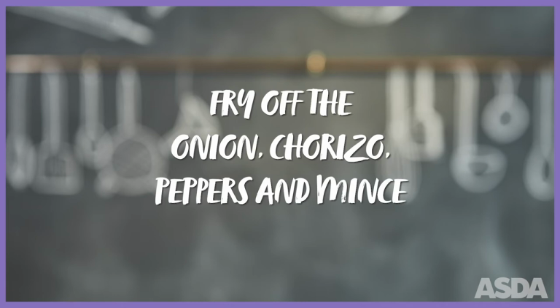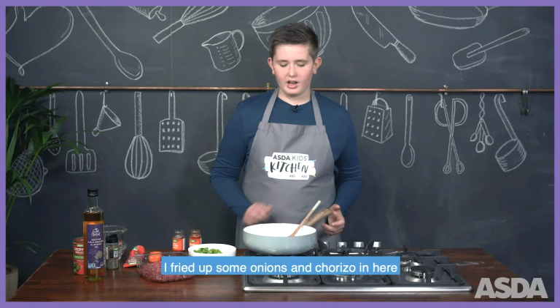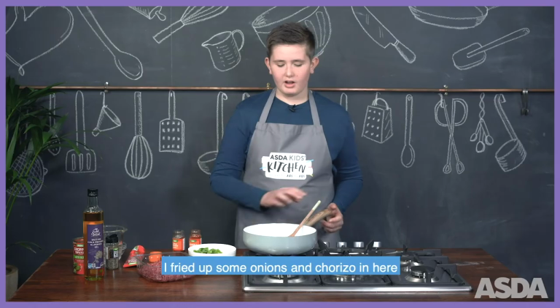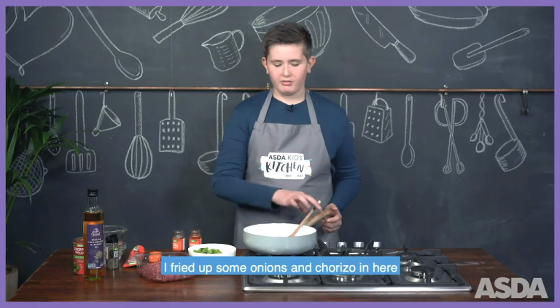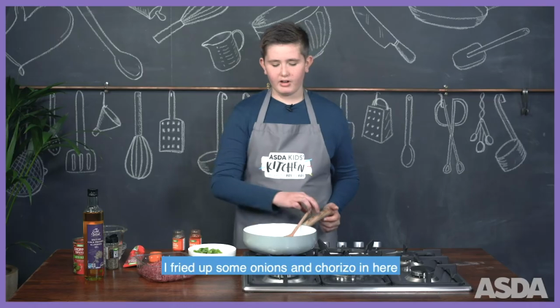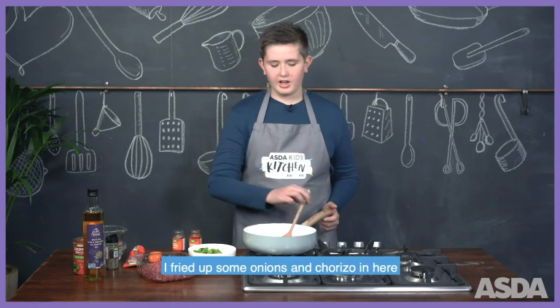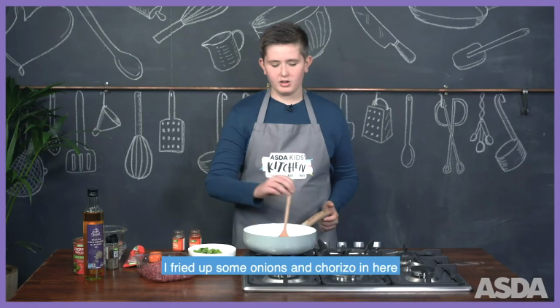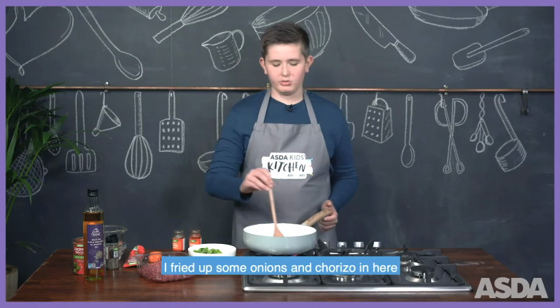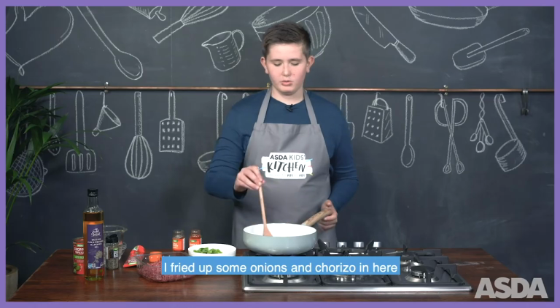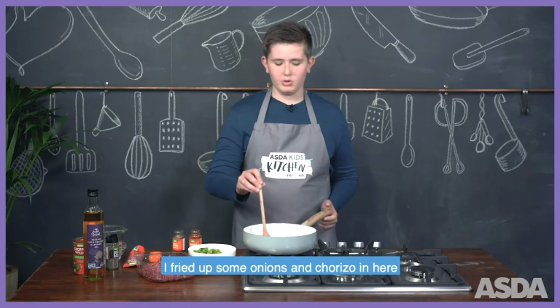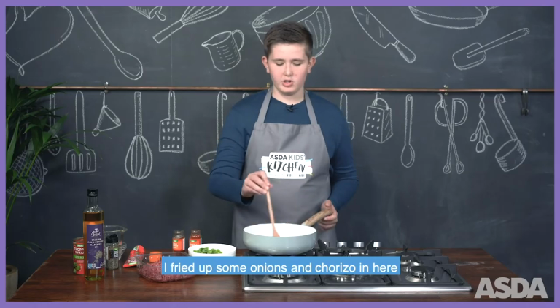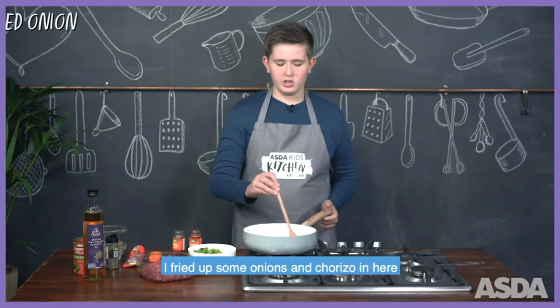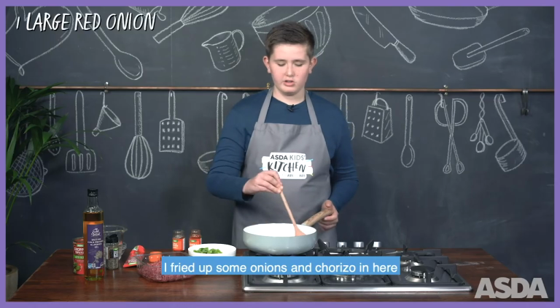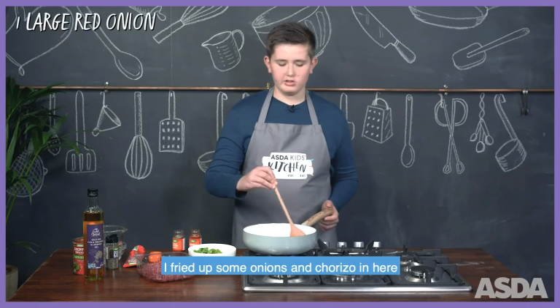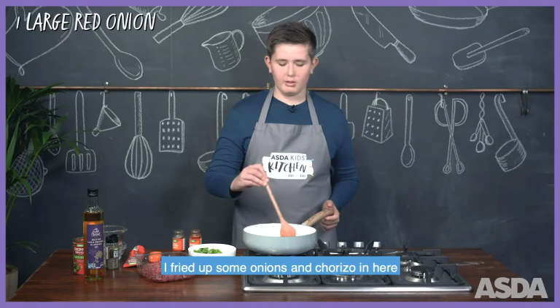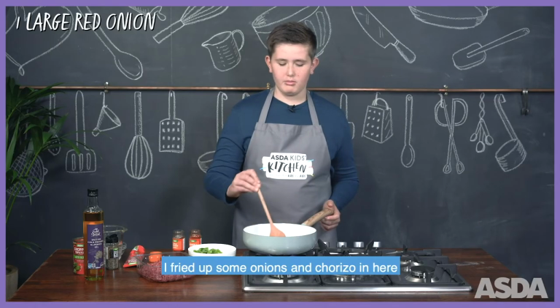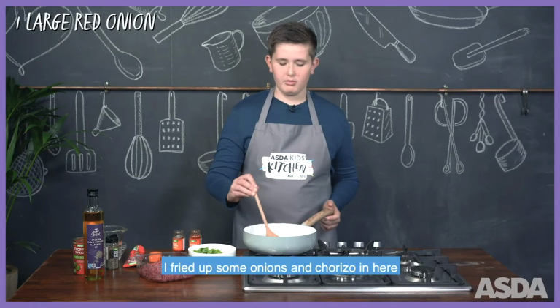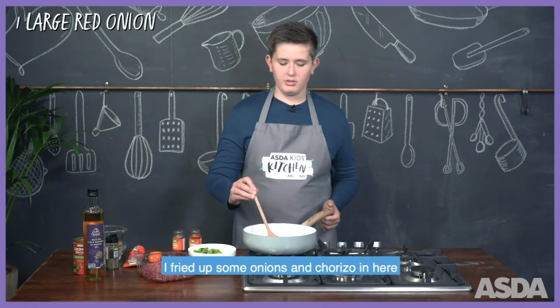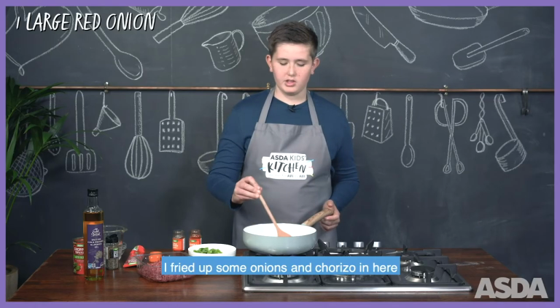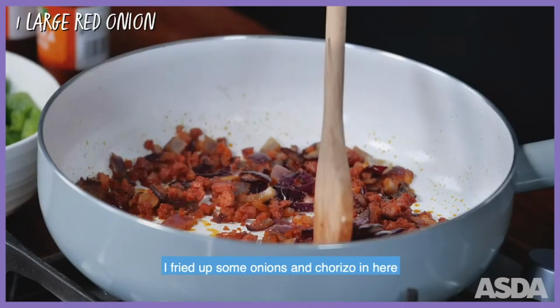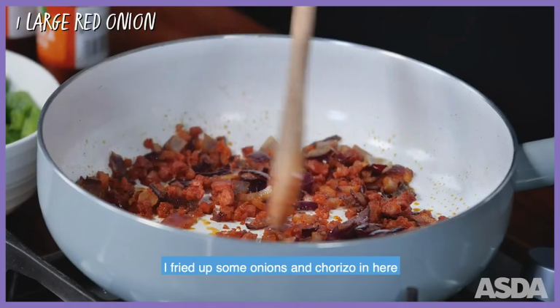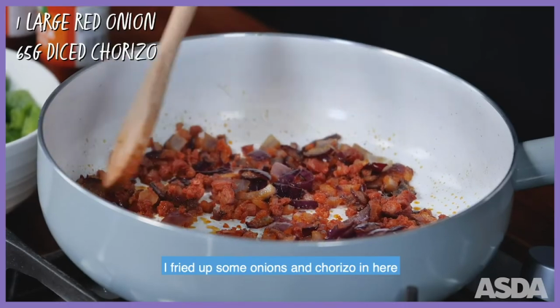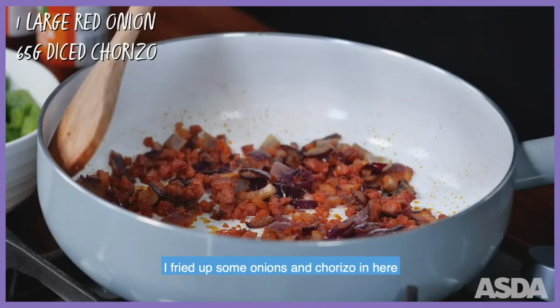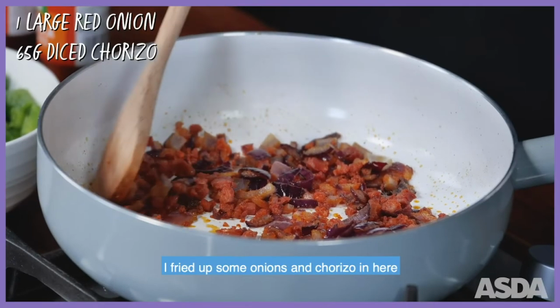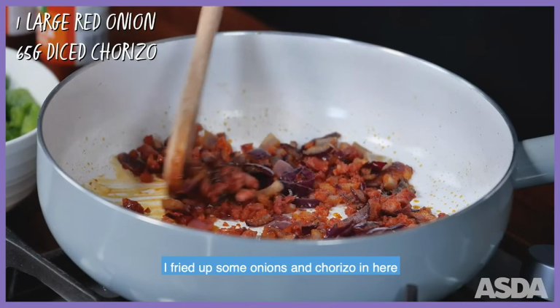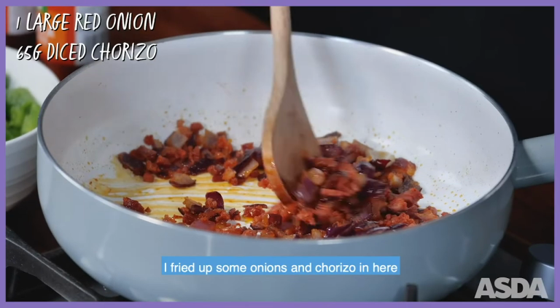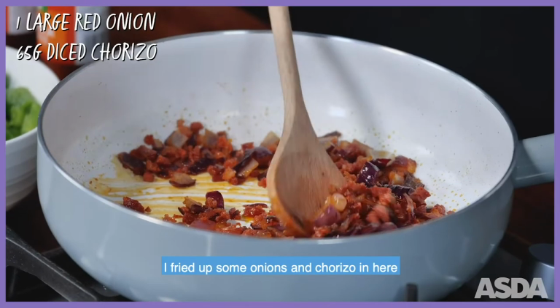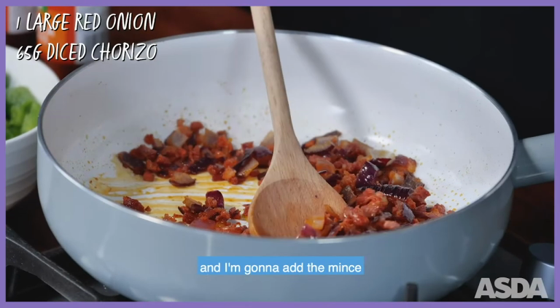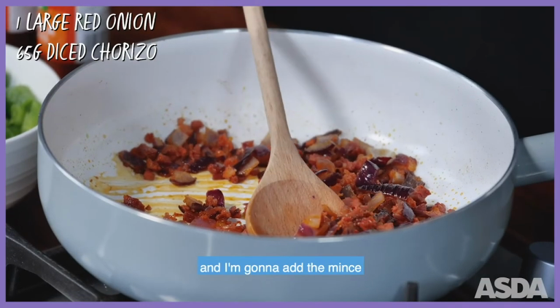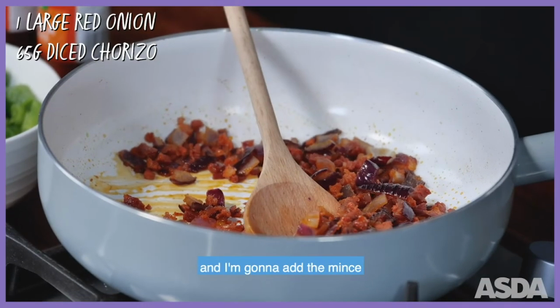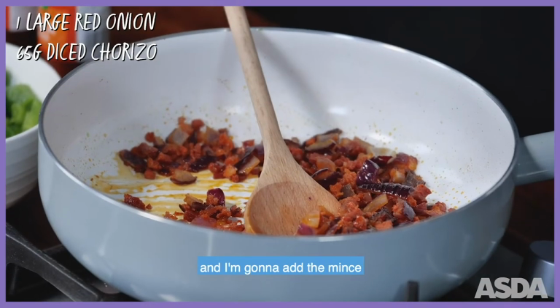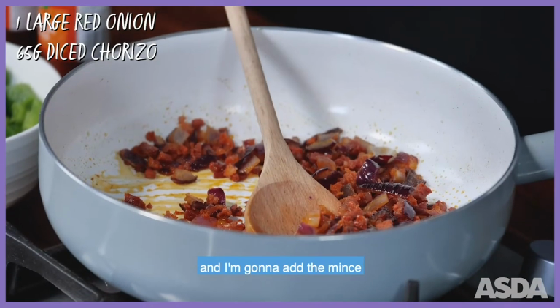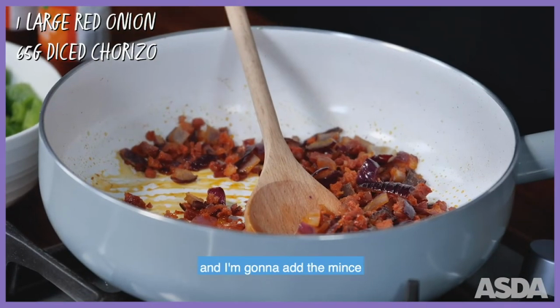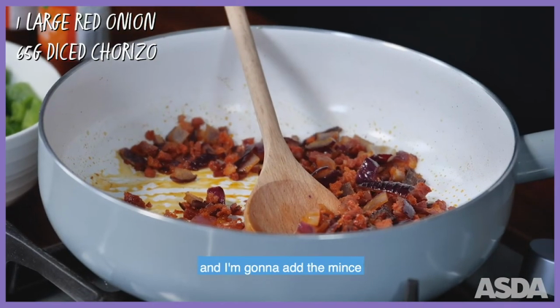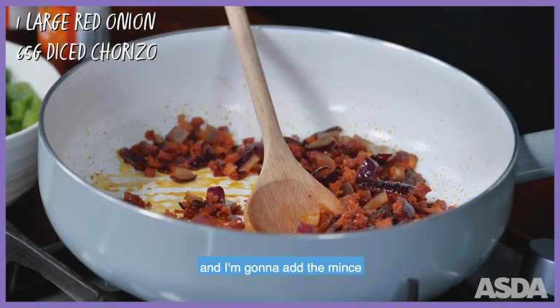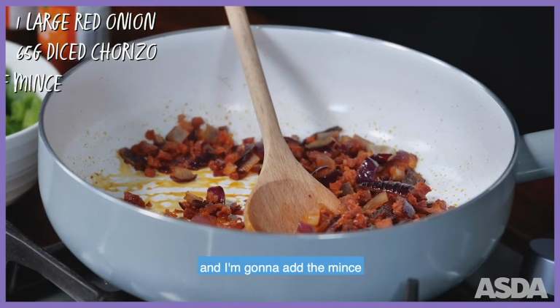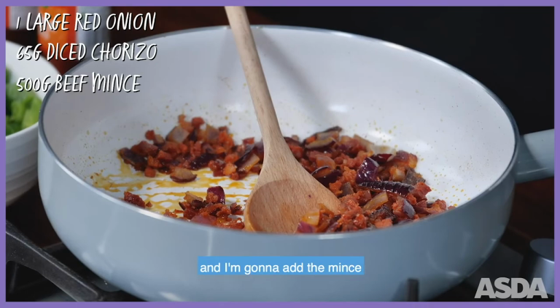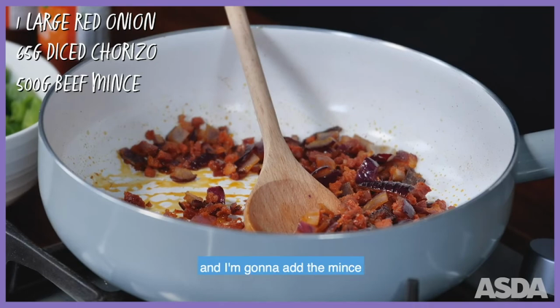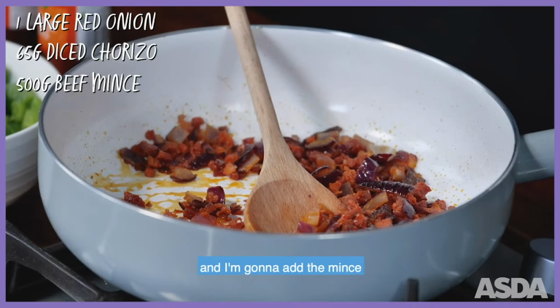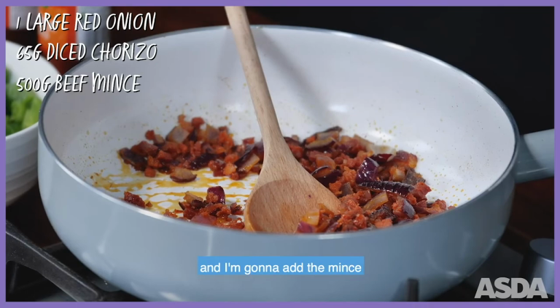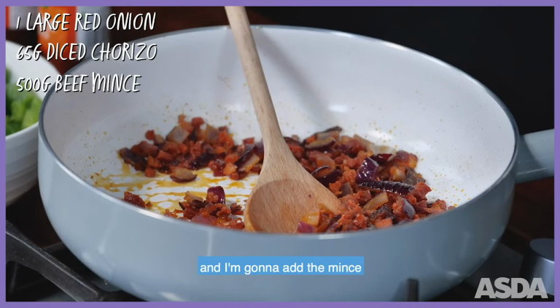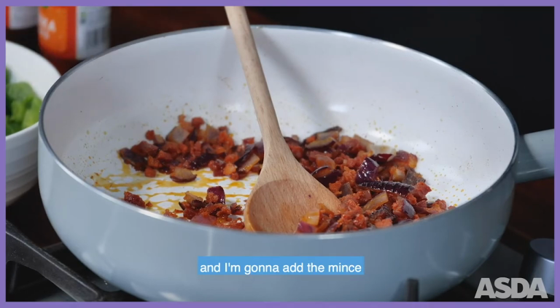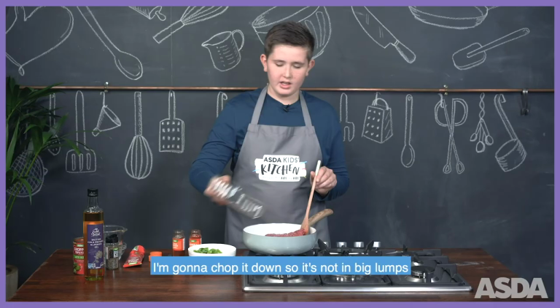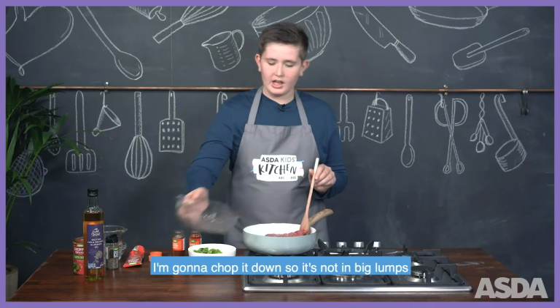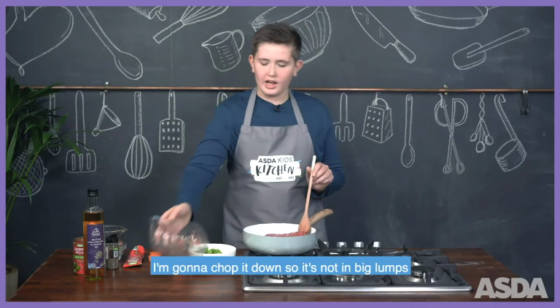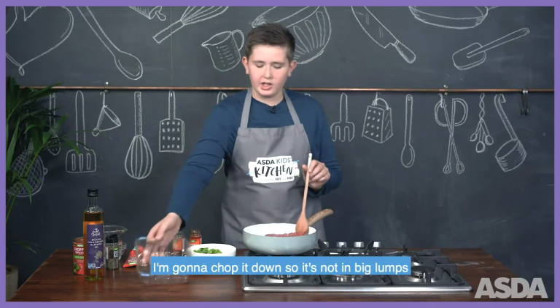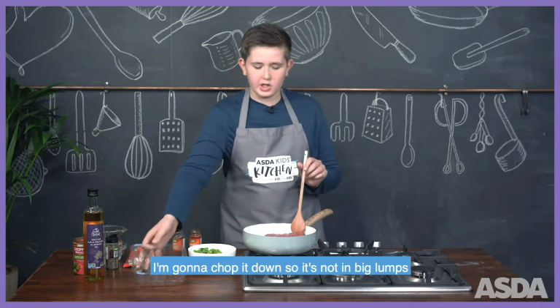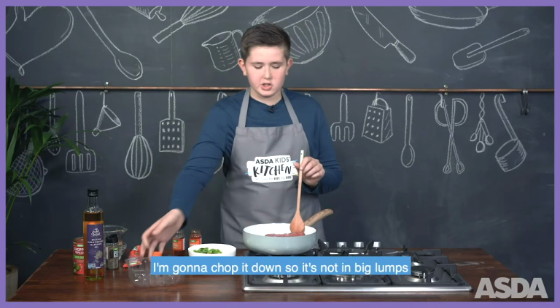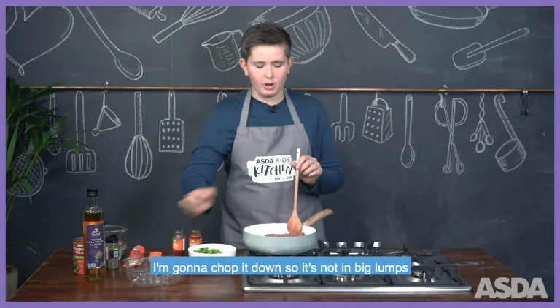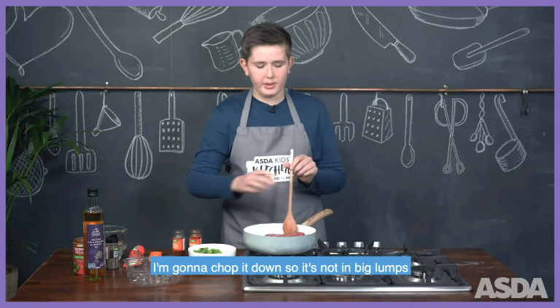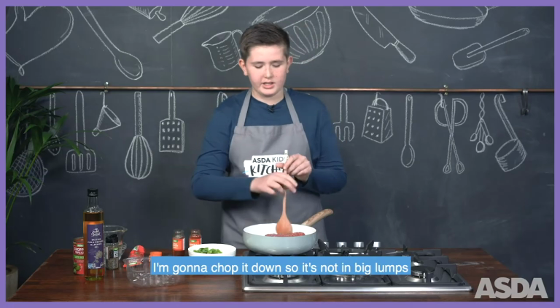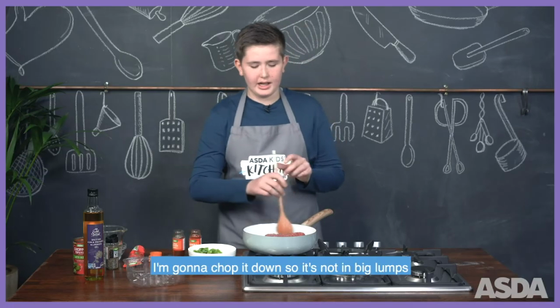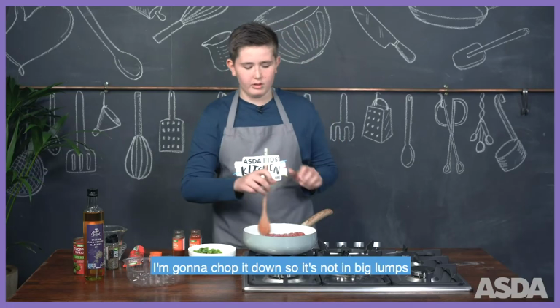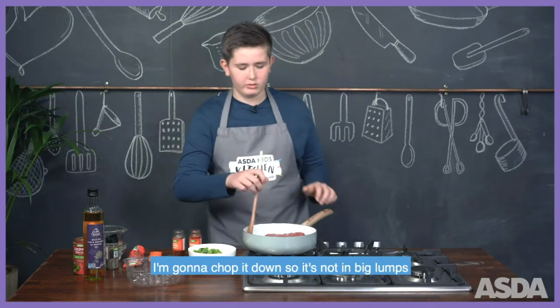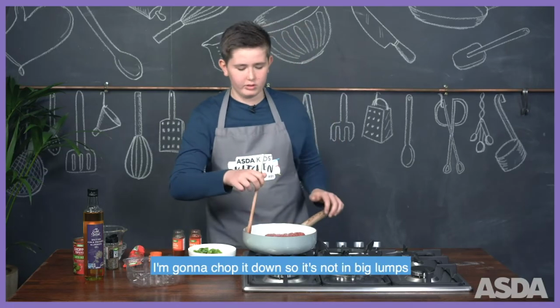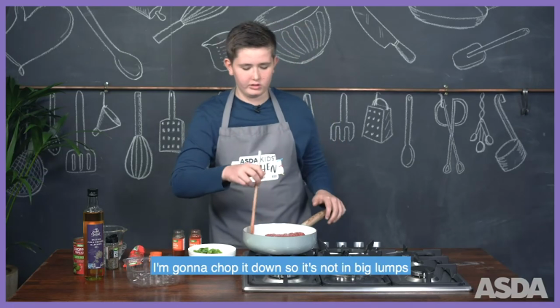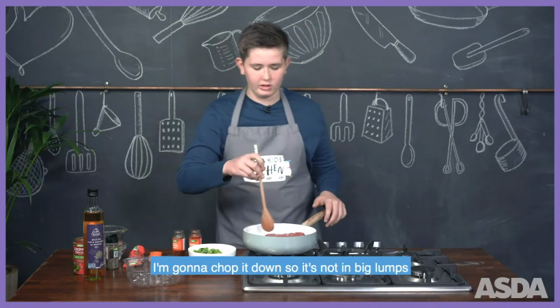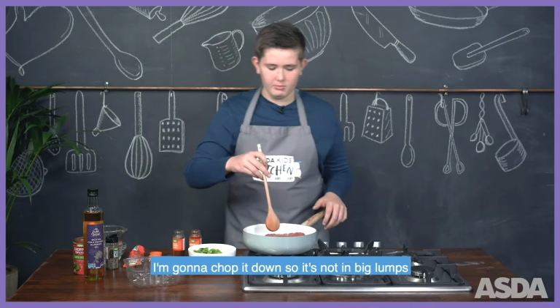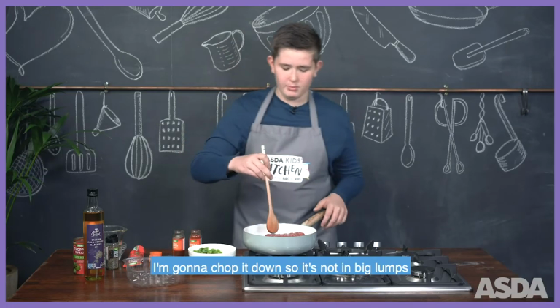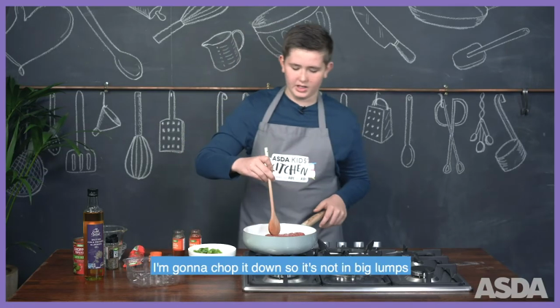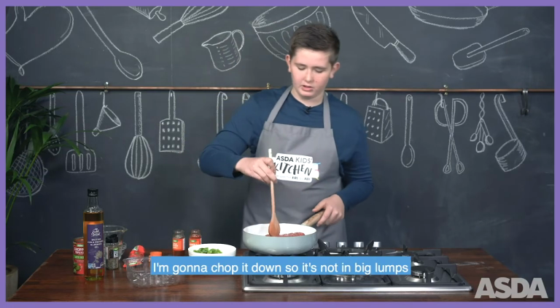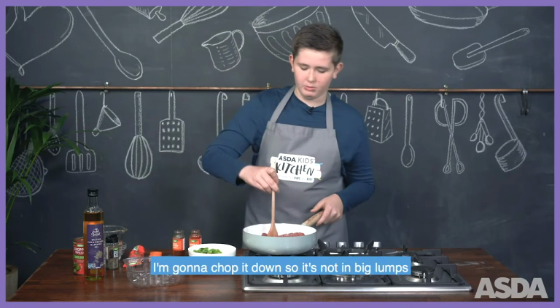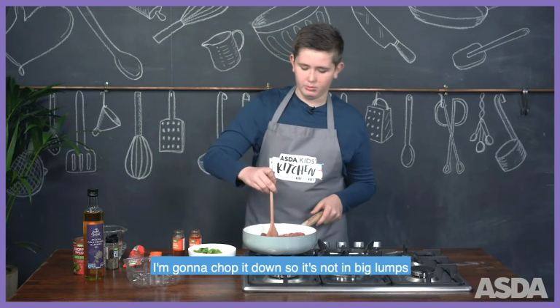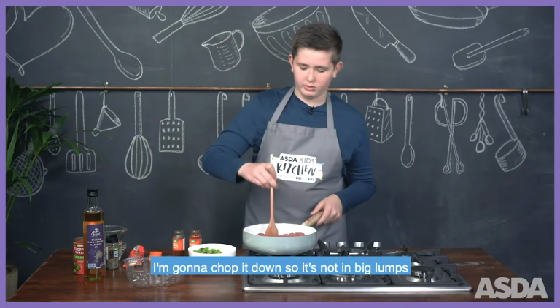I've fried up some onions and chorizo in here and I'm going to add the mince. I'm going to chop it down so it's not in big lumps.